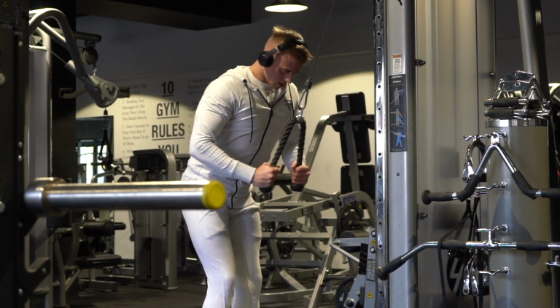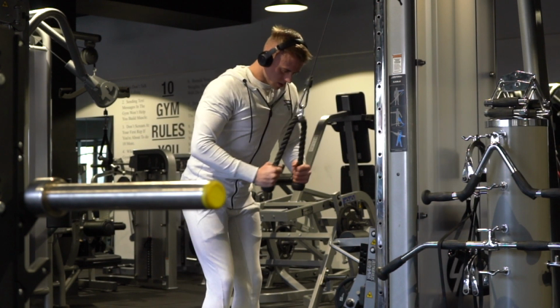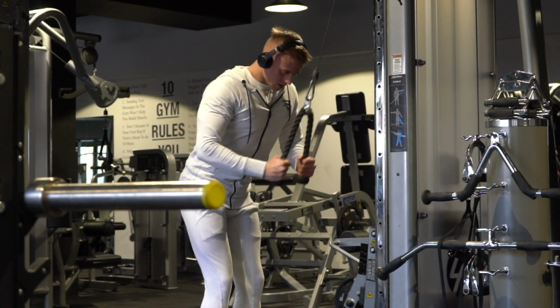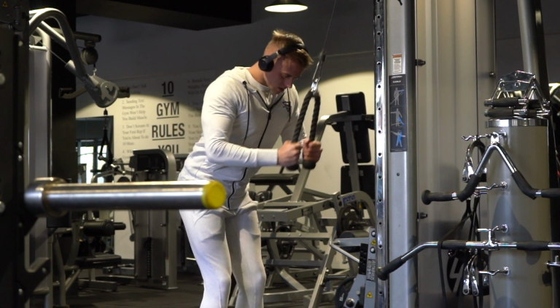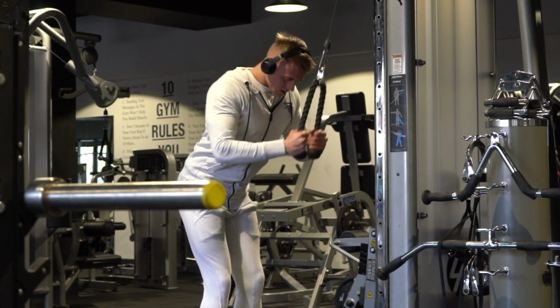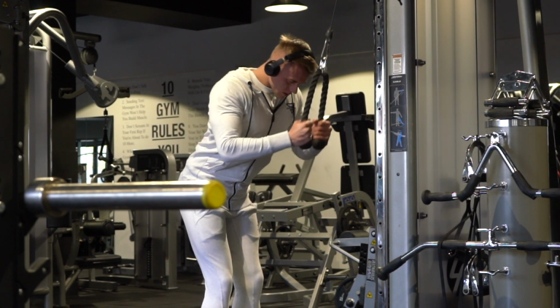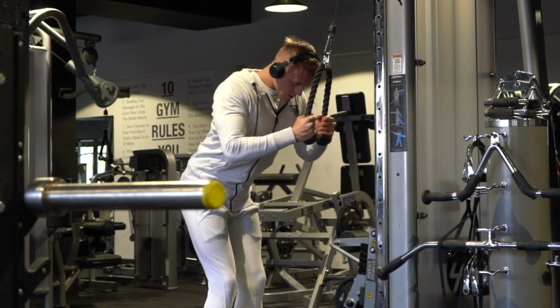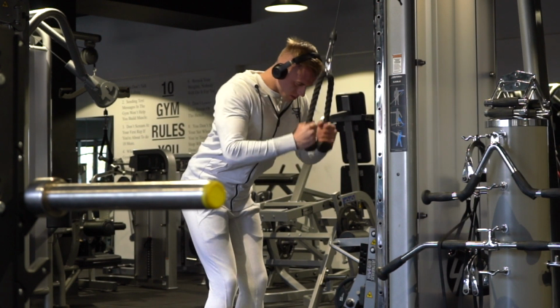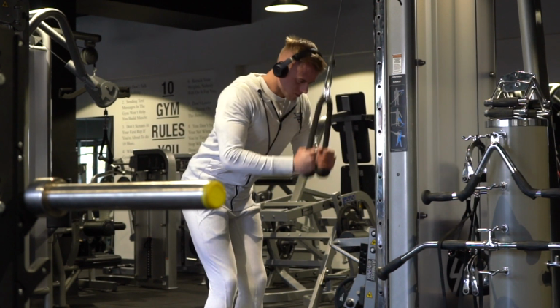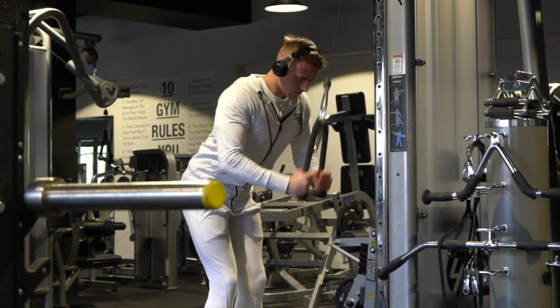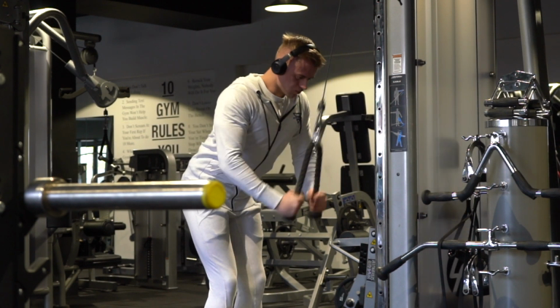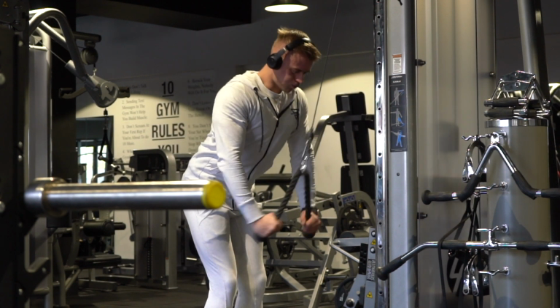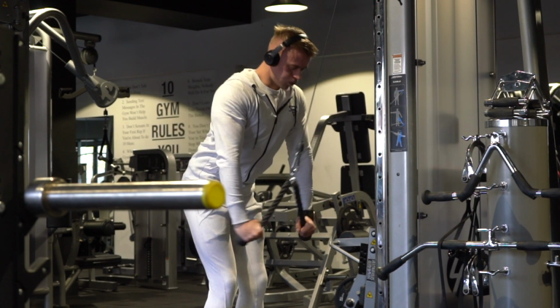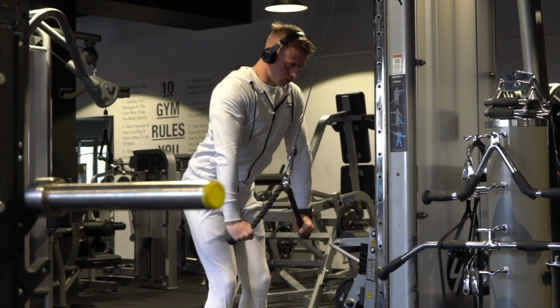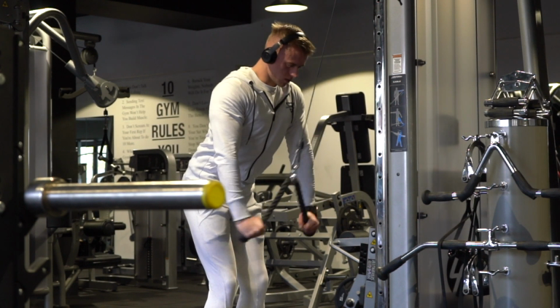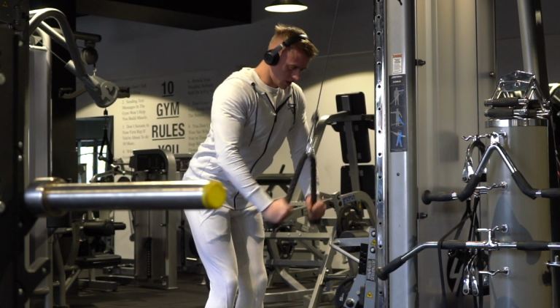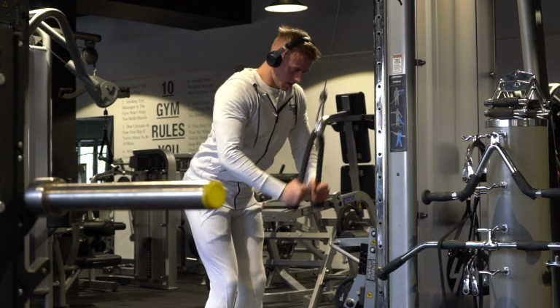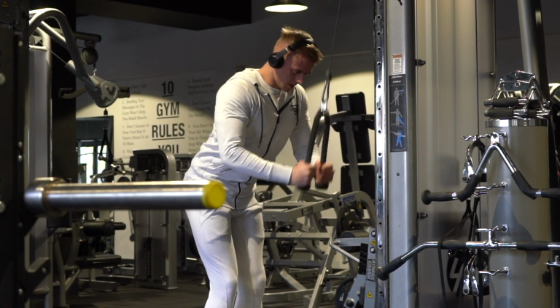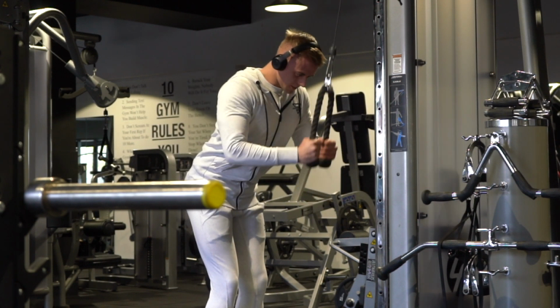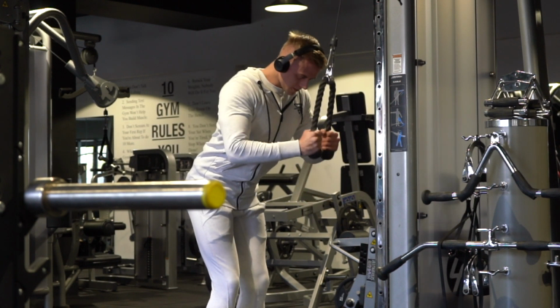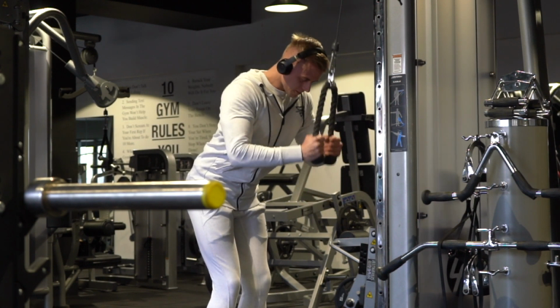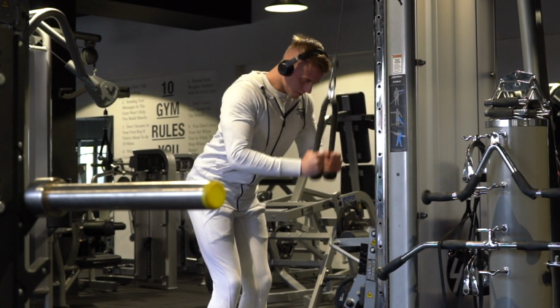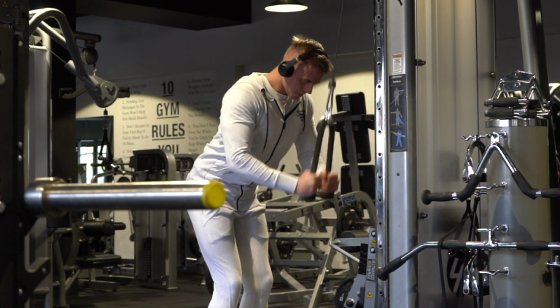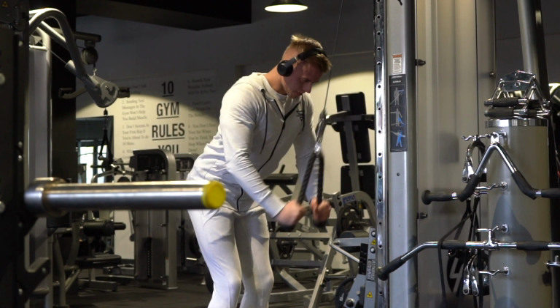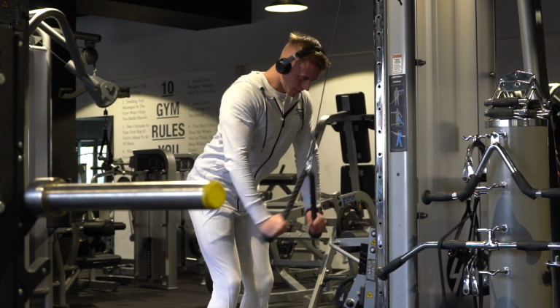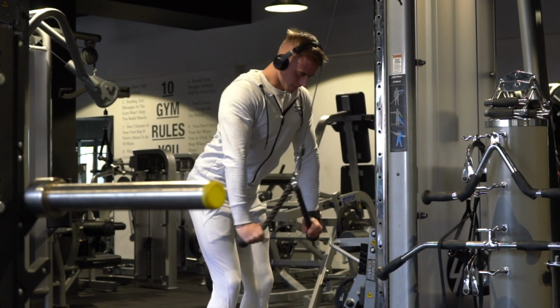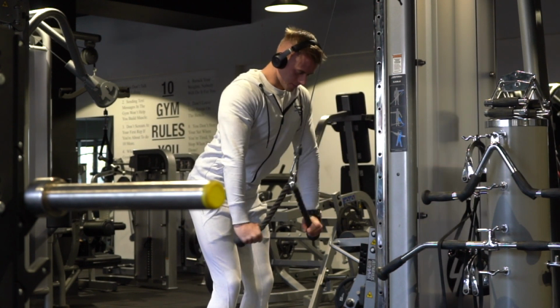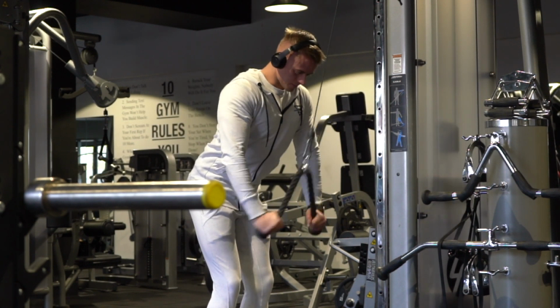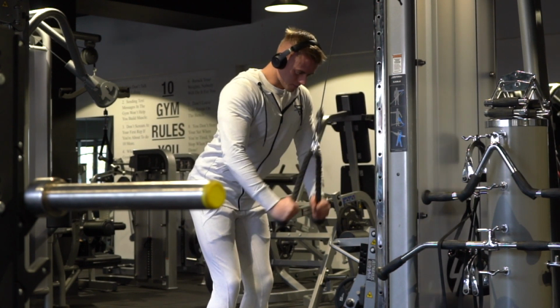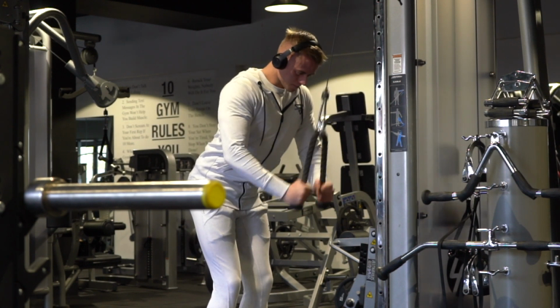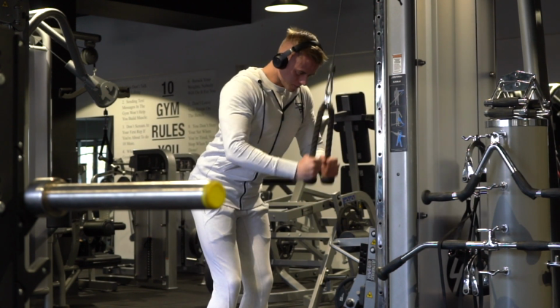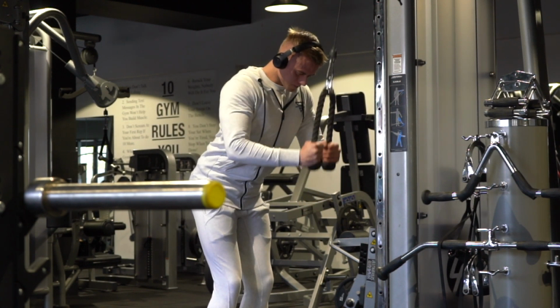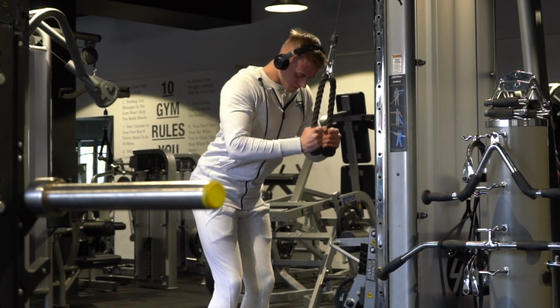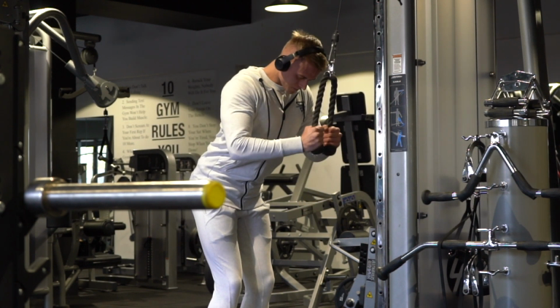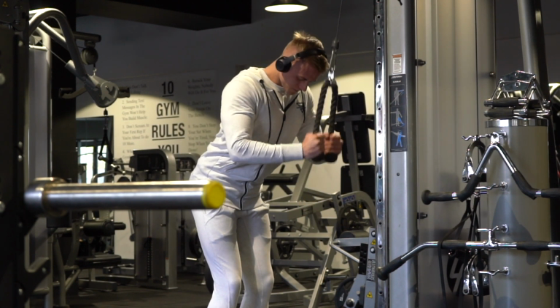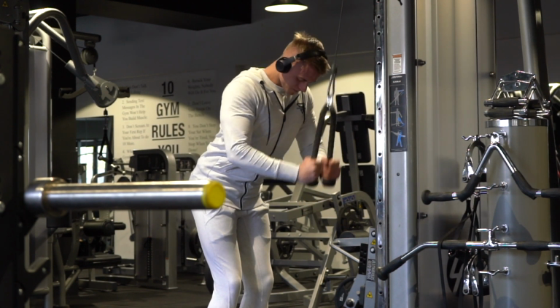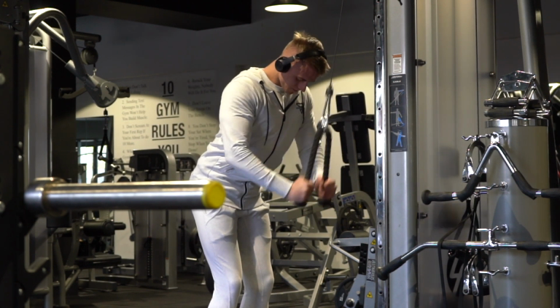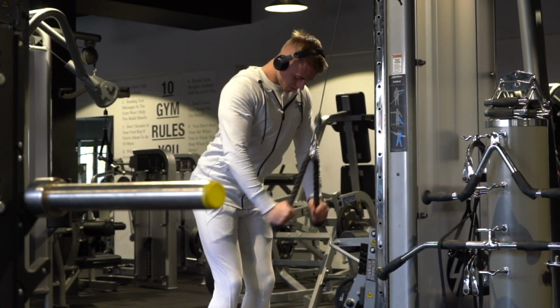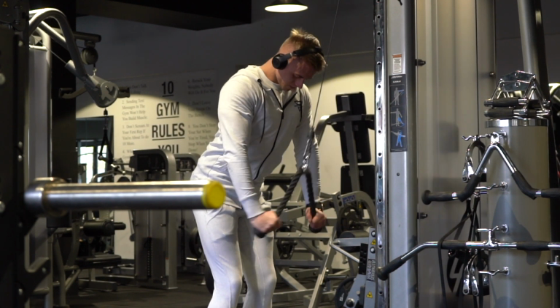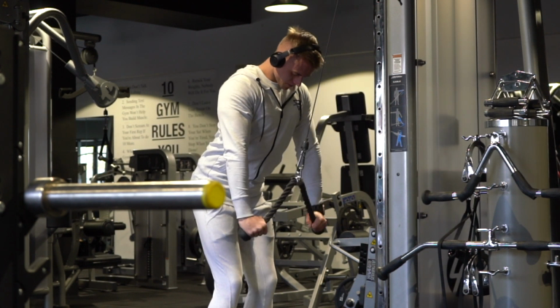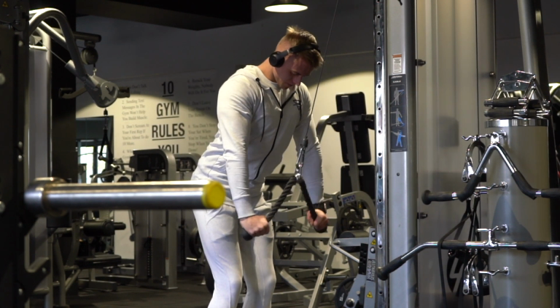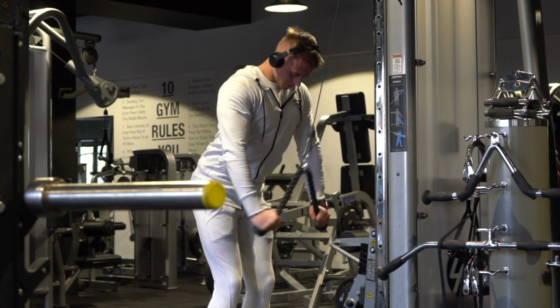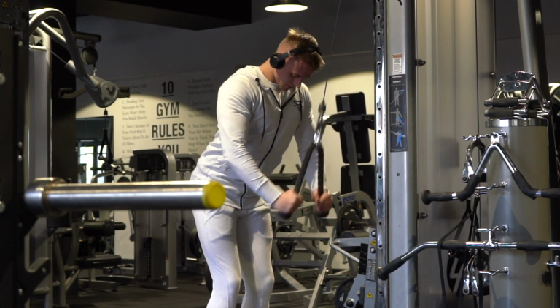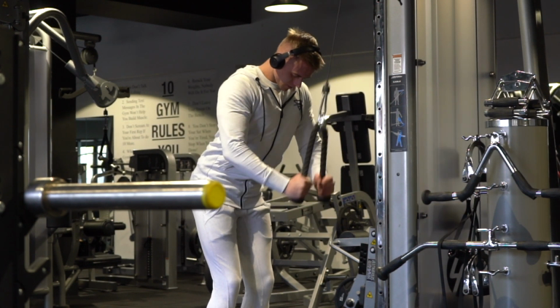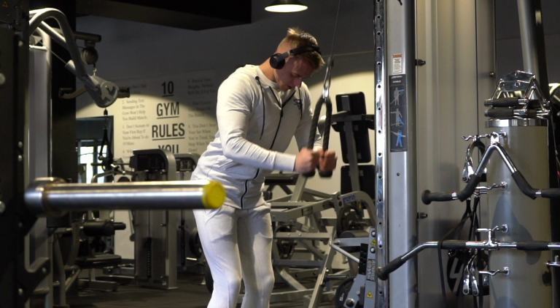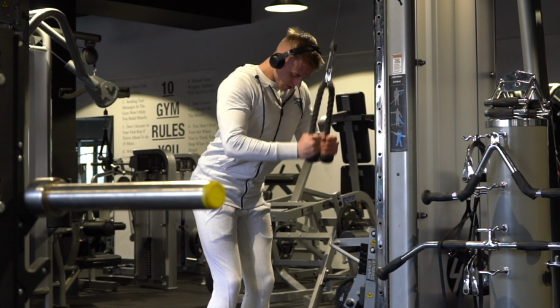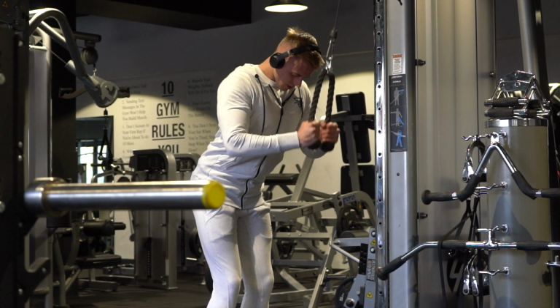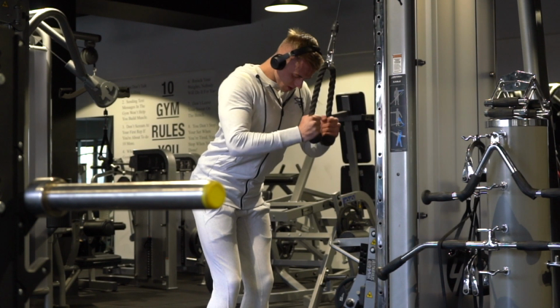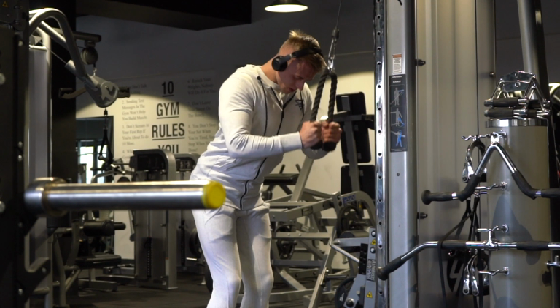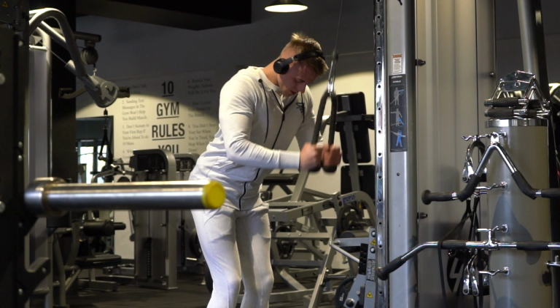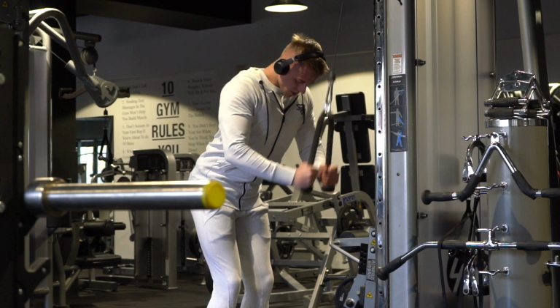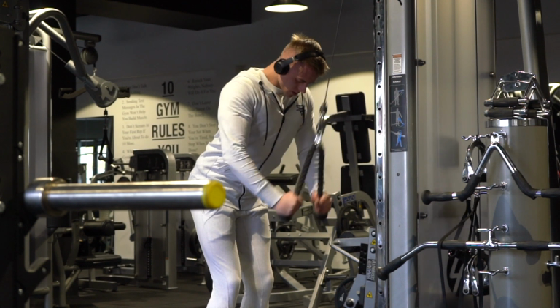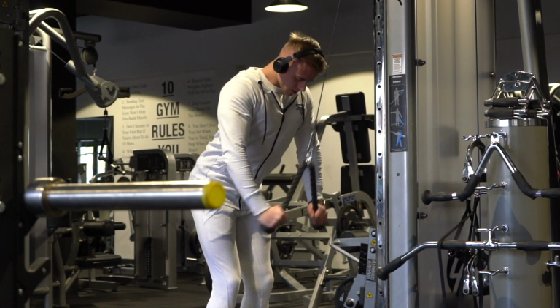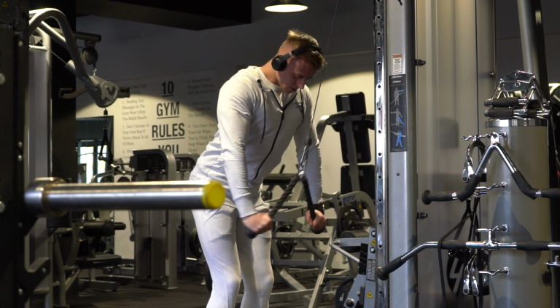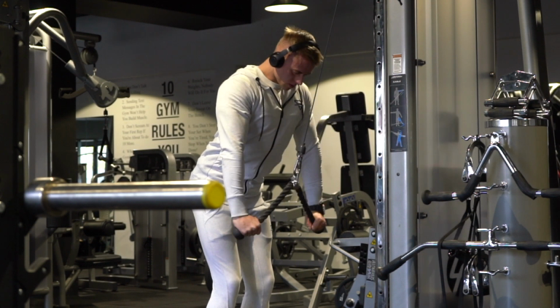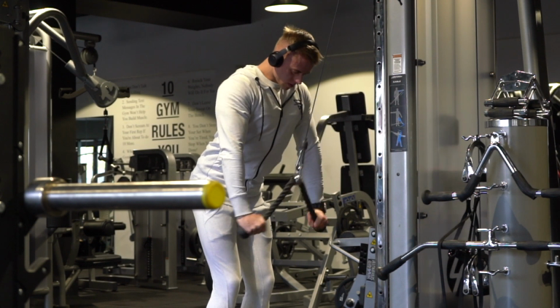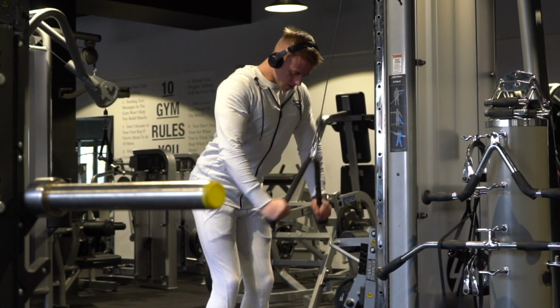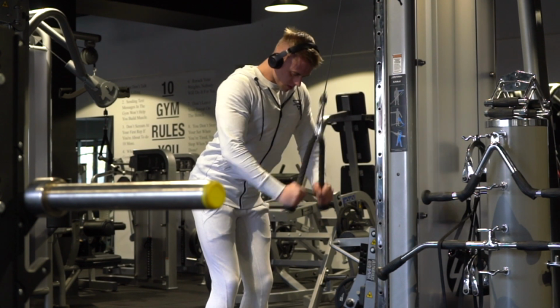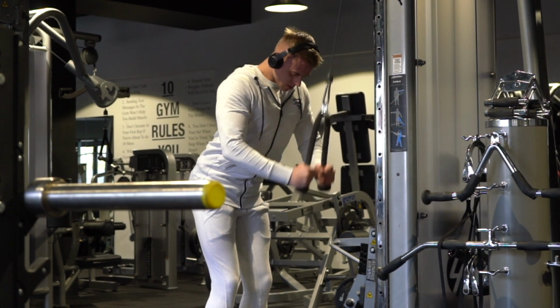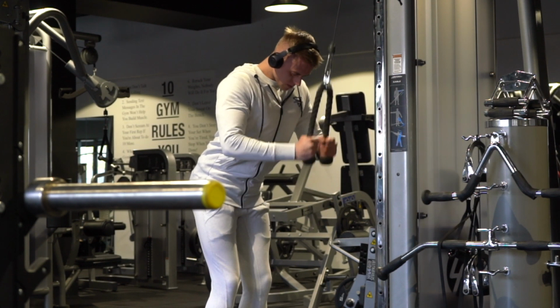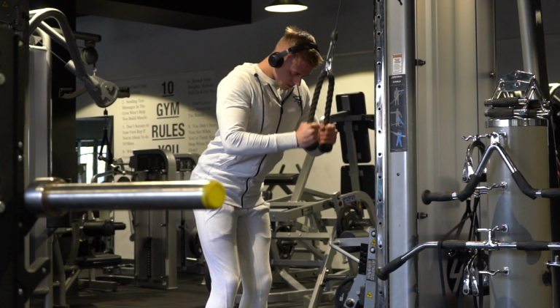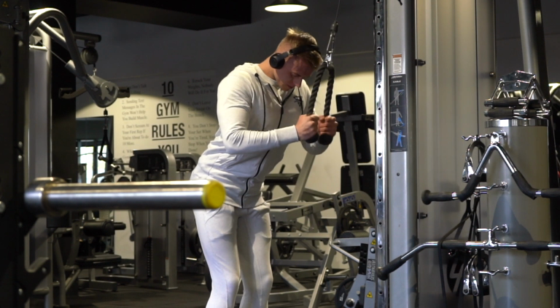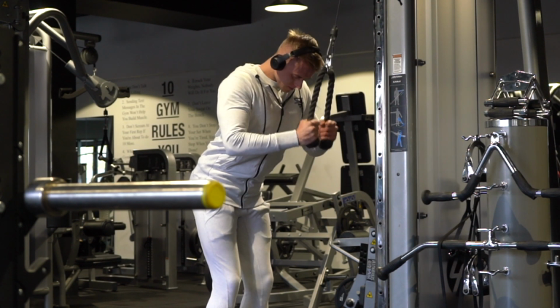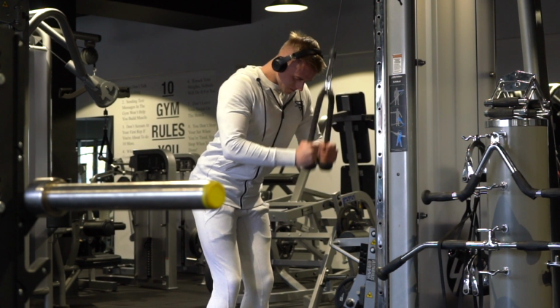Alright, what's going on guys? Welcome back to another video. Today I'm bringing you a quick 20 to 30 minute arm blast workout.